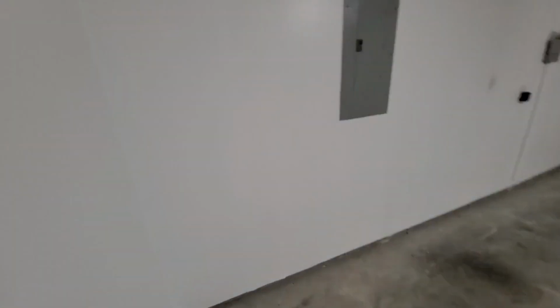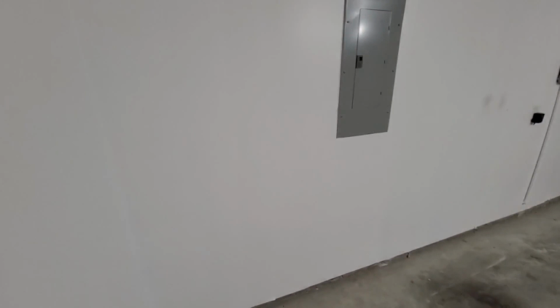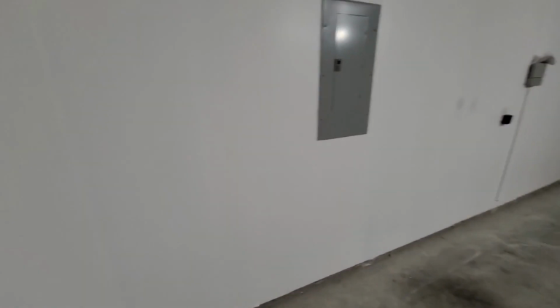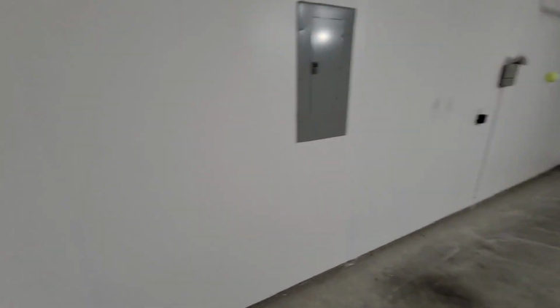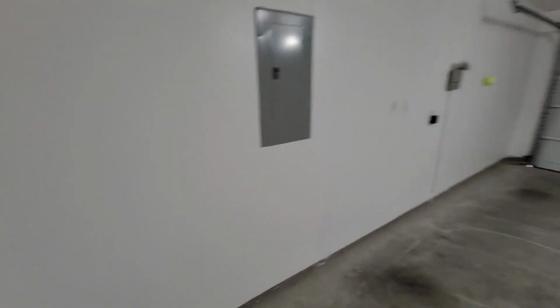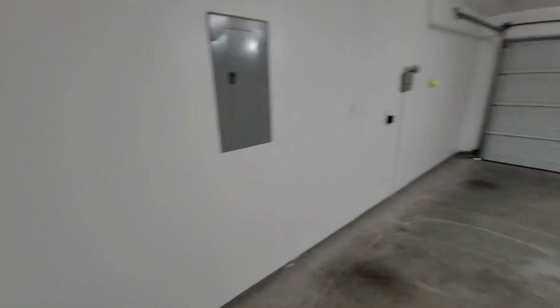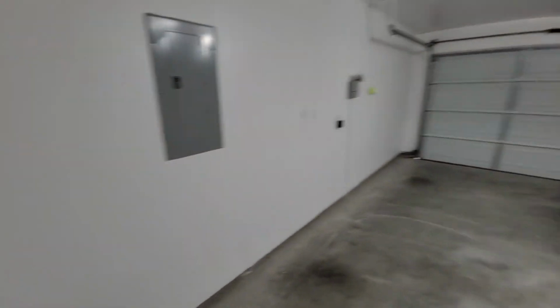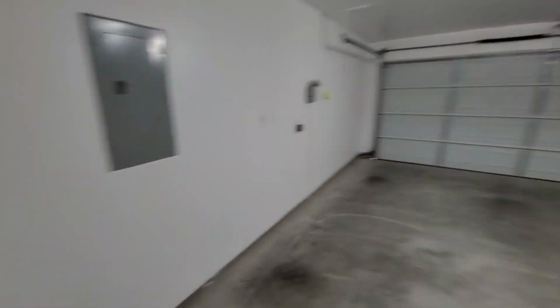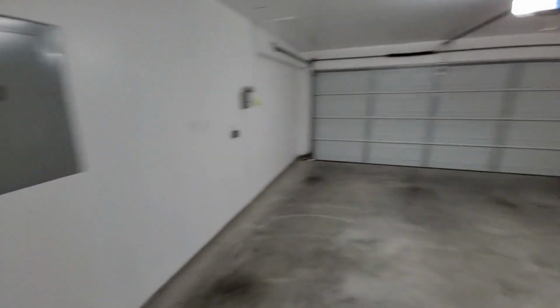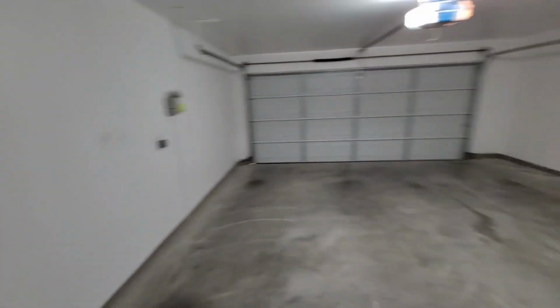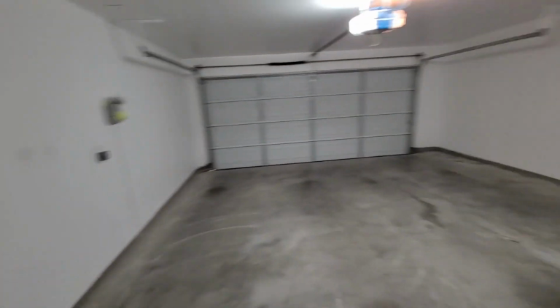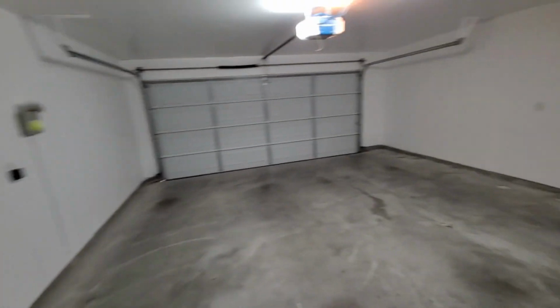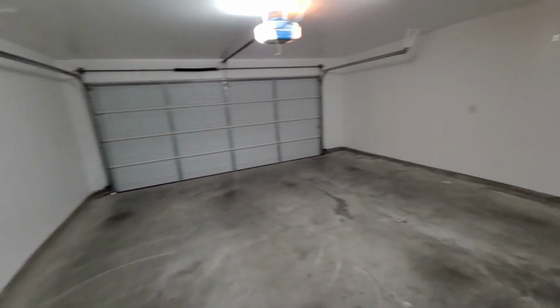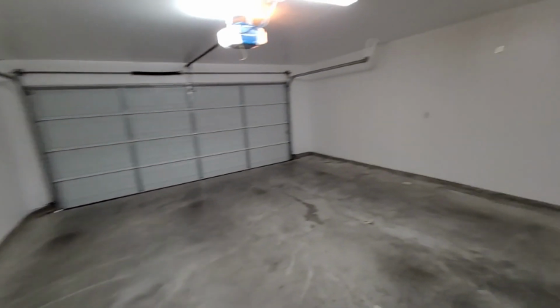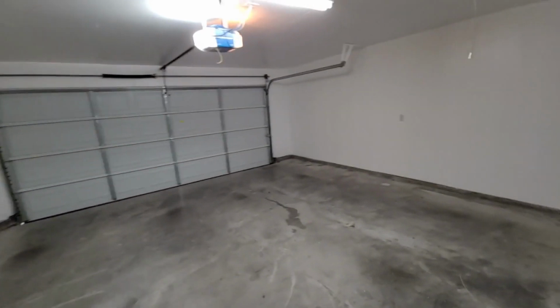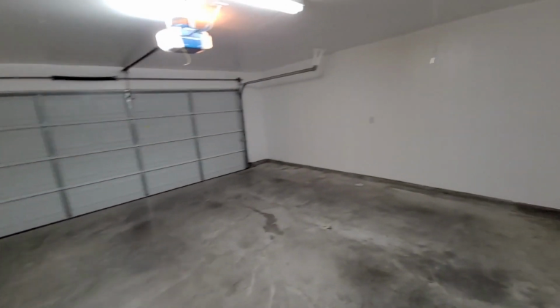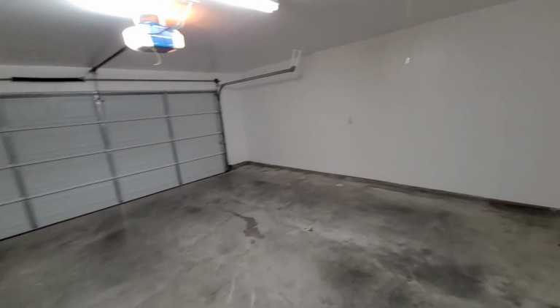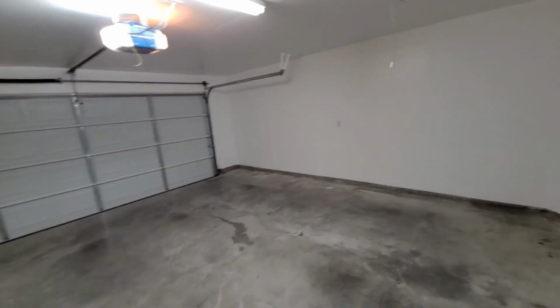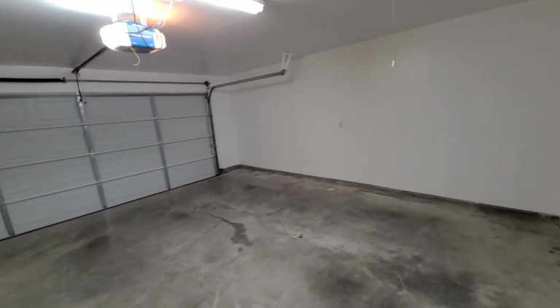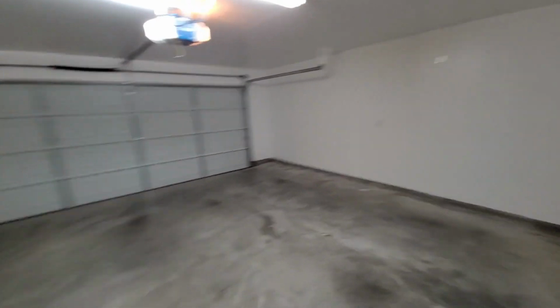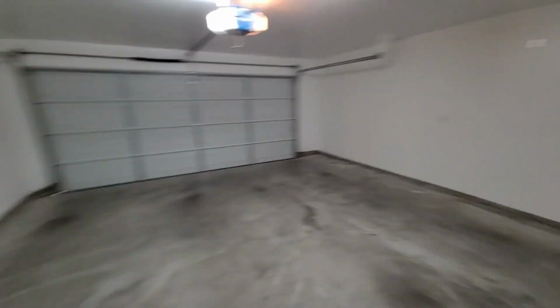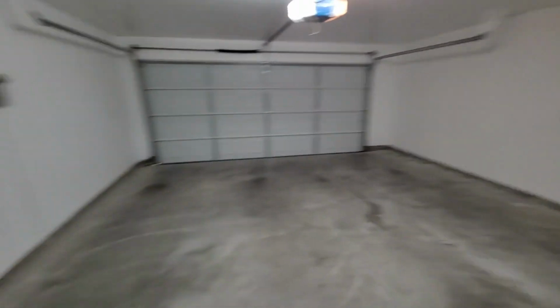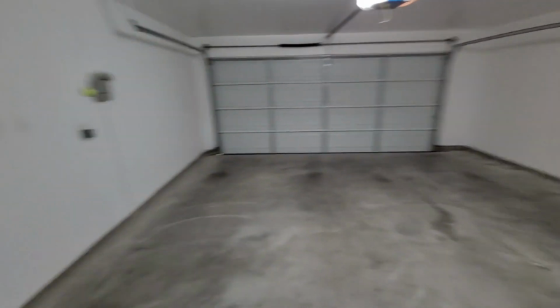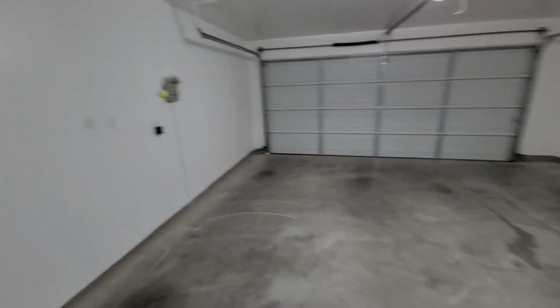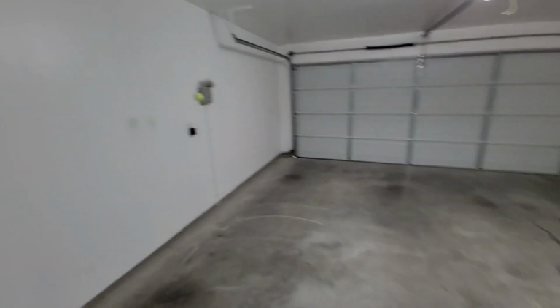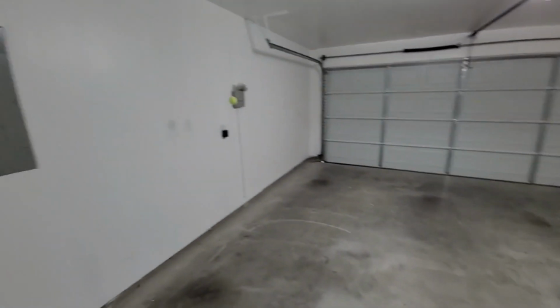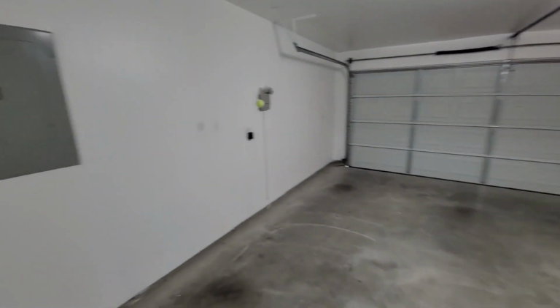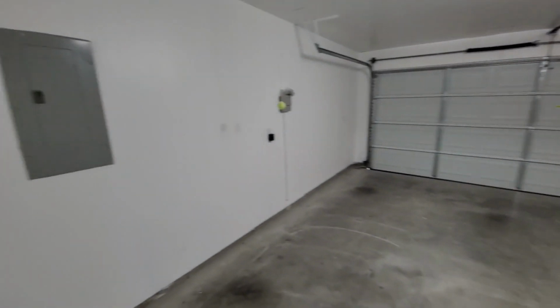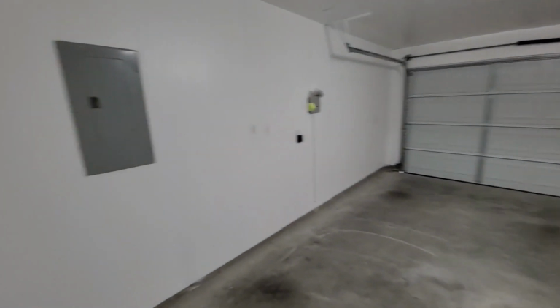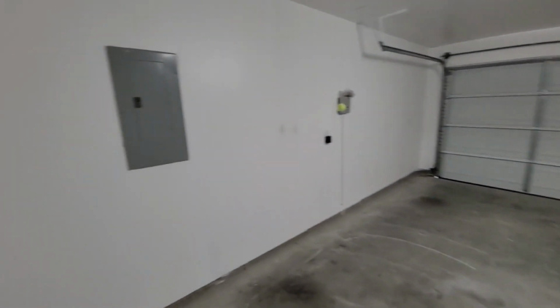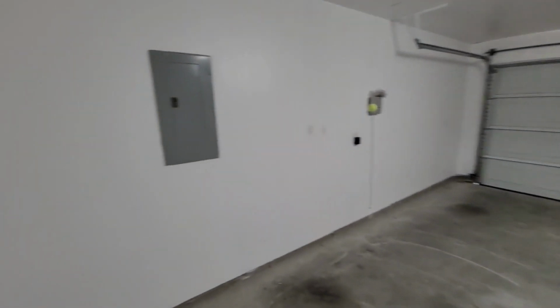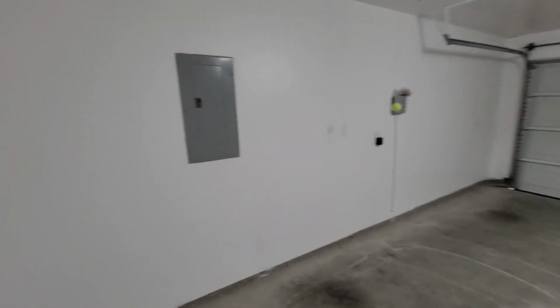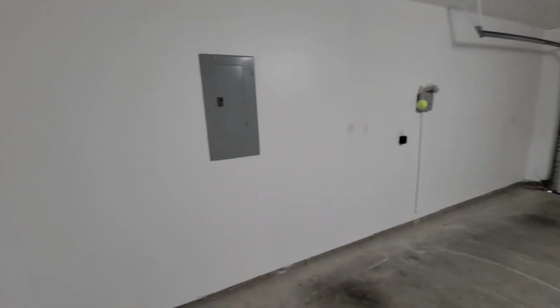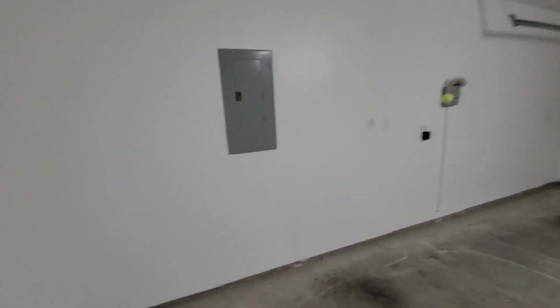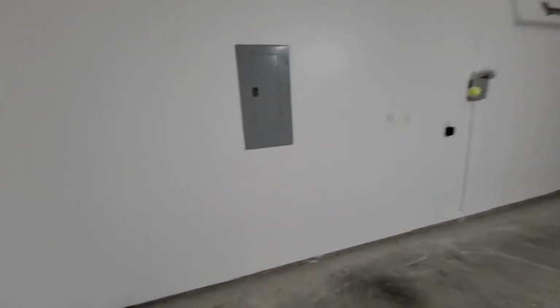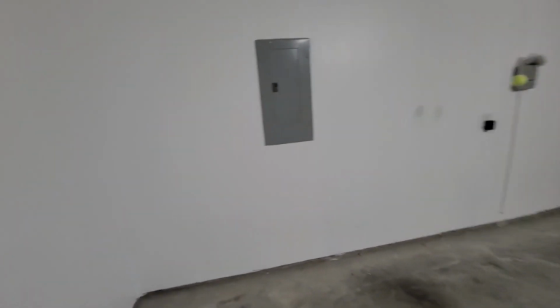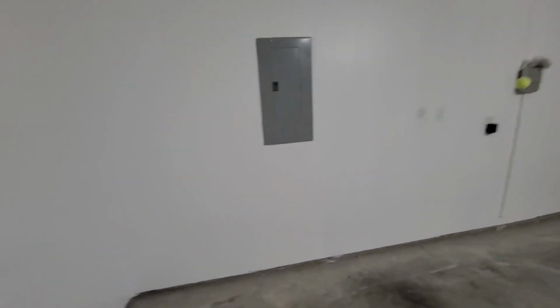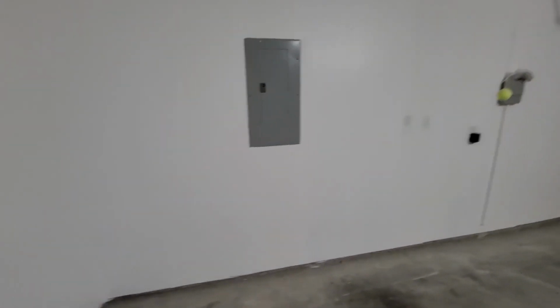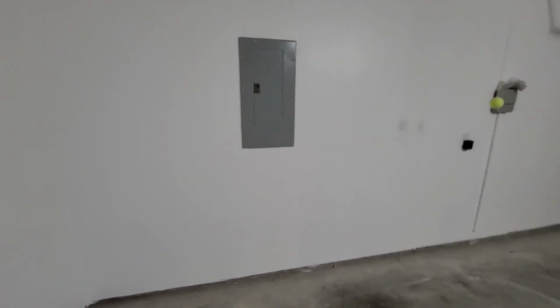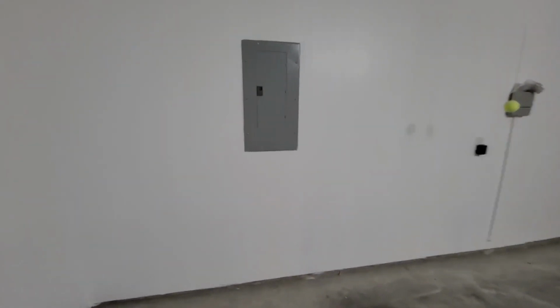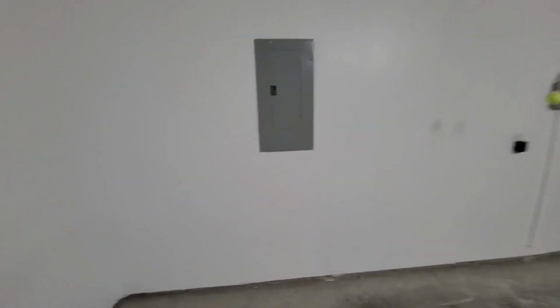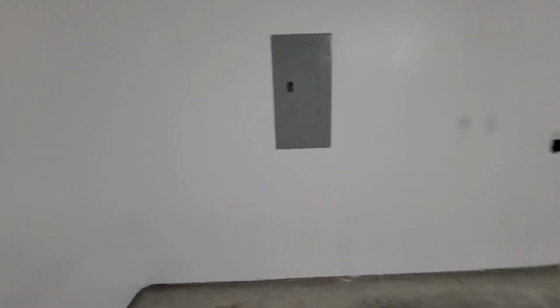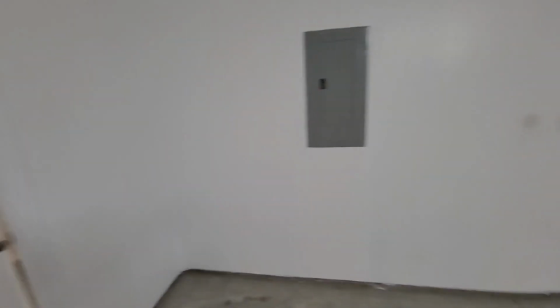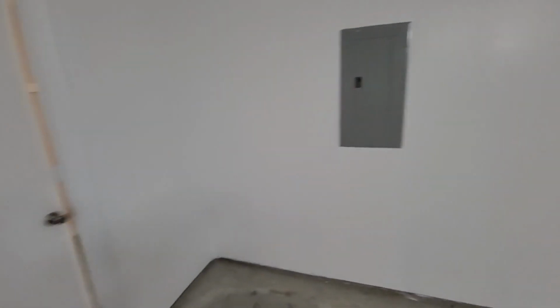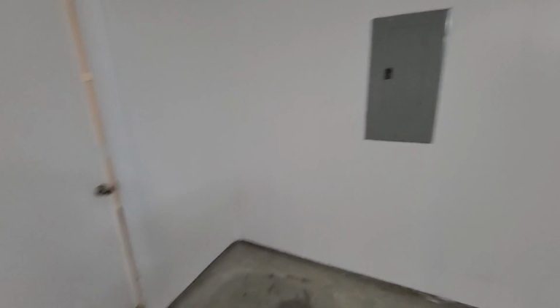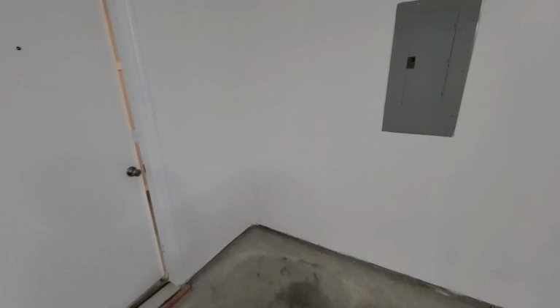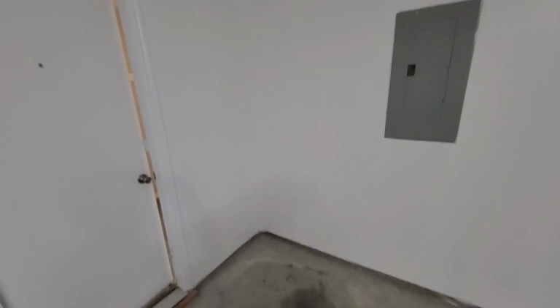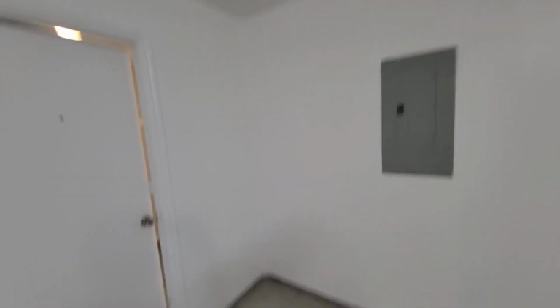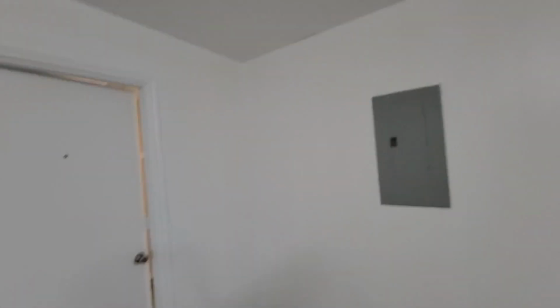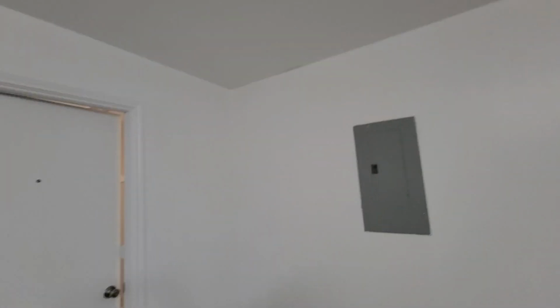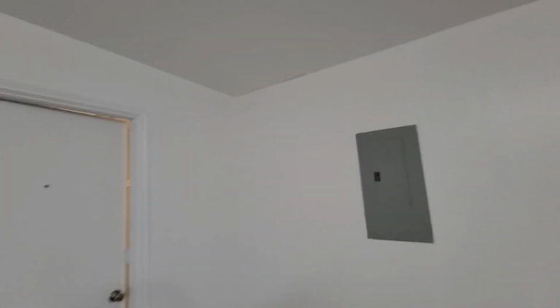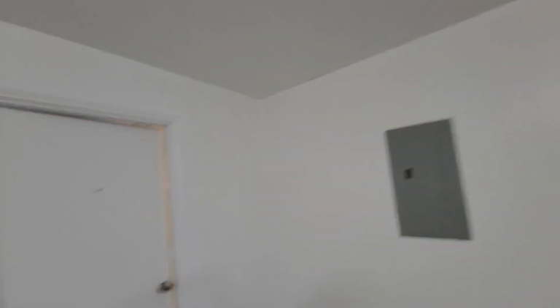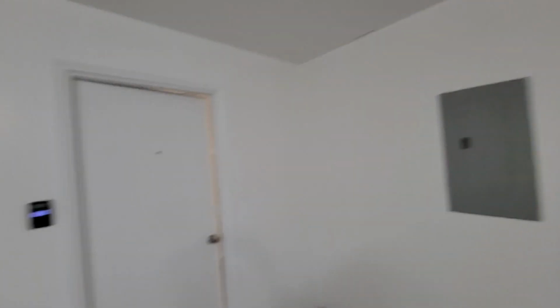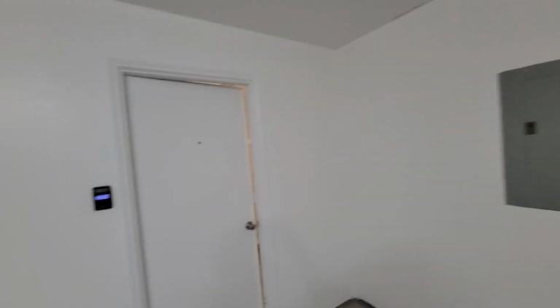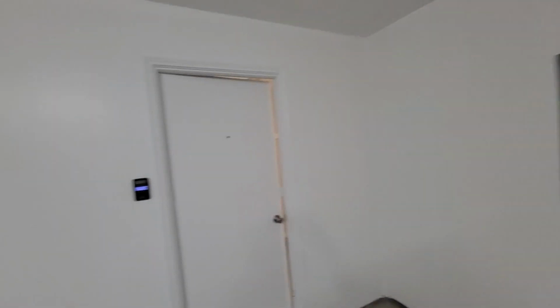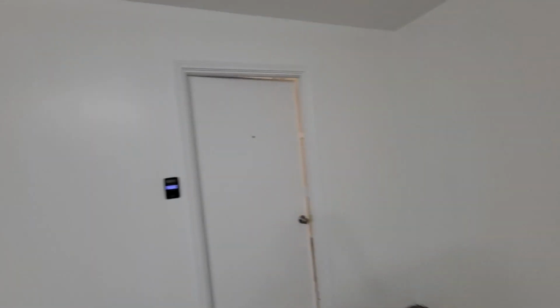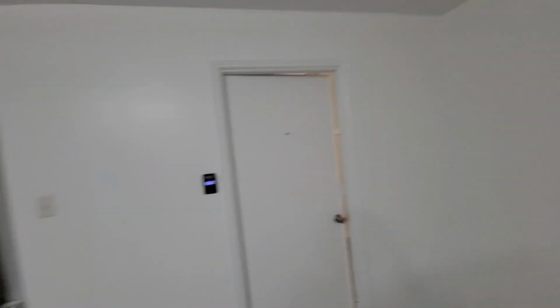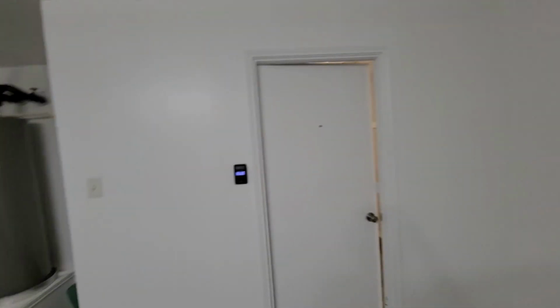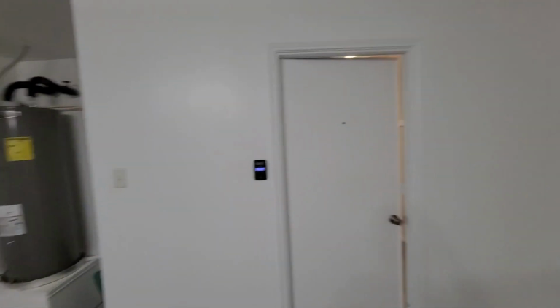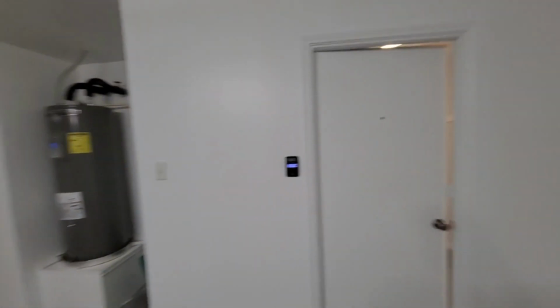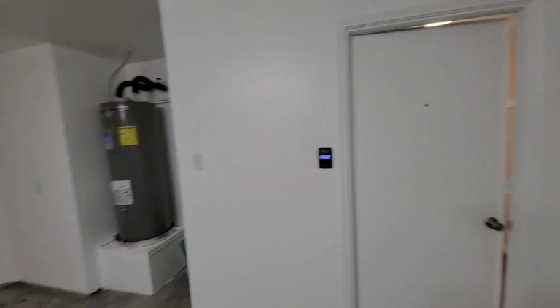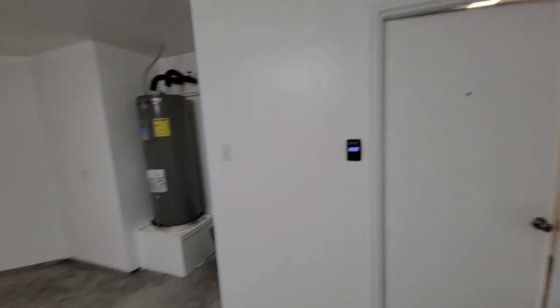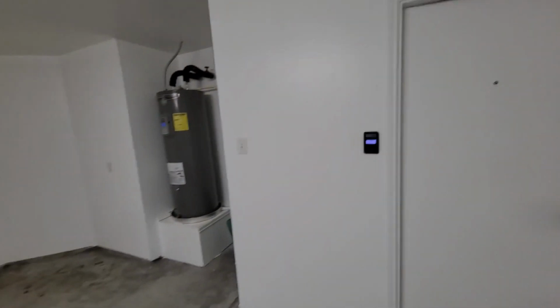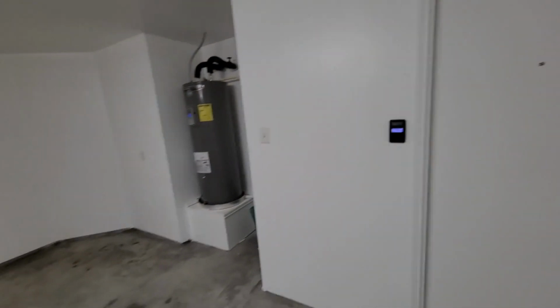Here I painted the garage. This was unfinished drywall, so I primed and painted it. It came out really good actually.